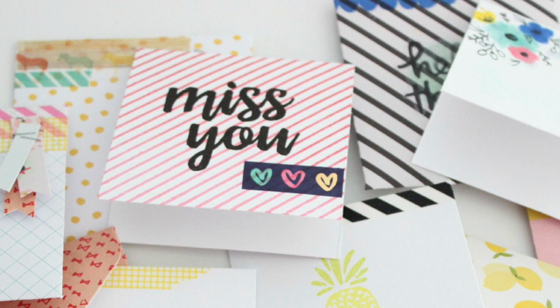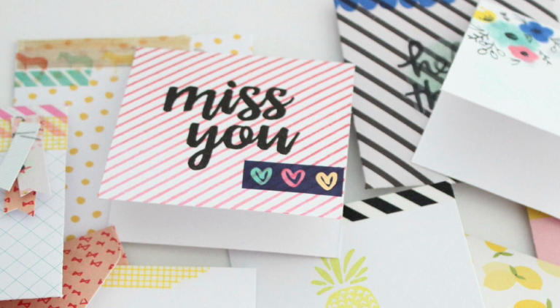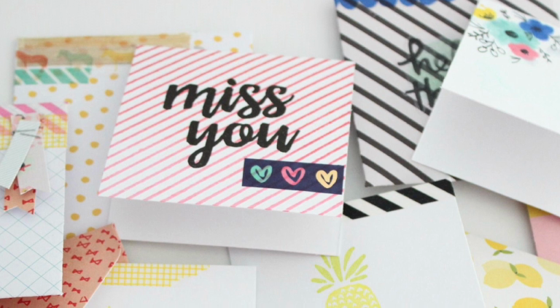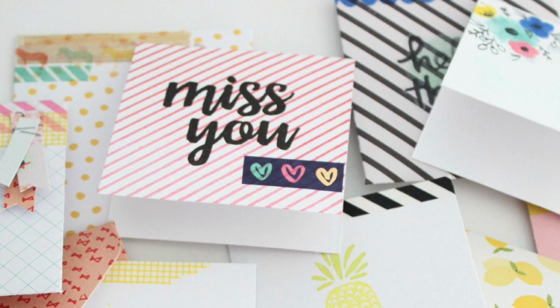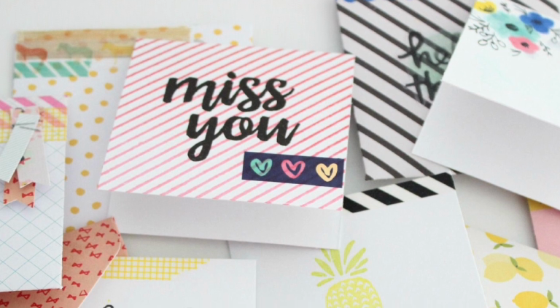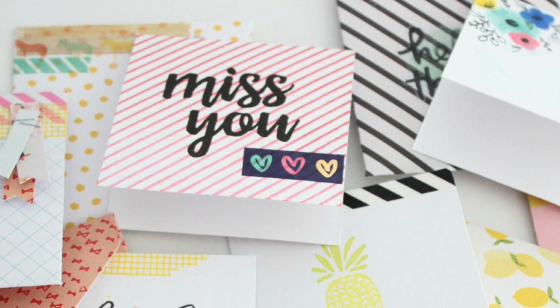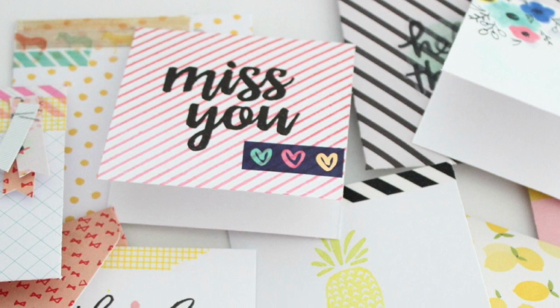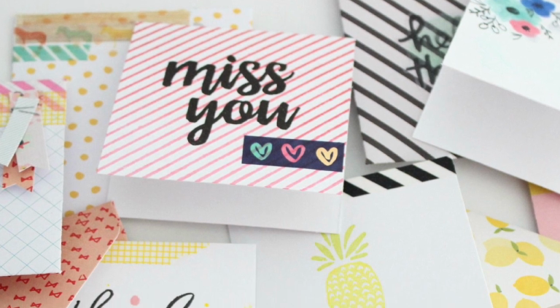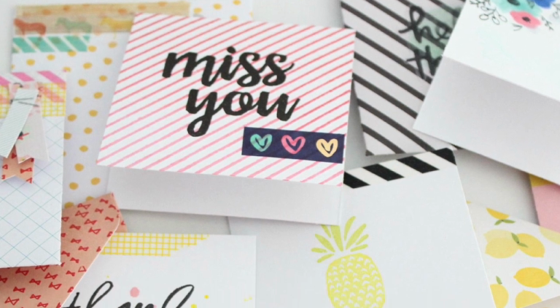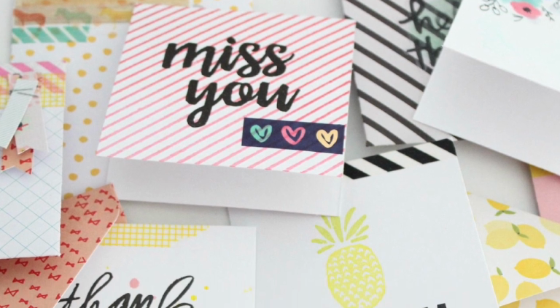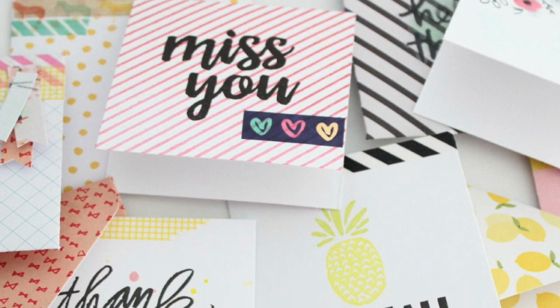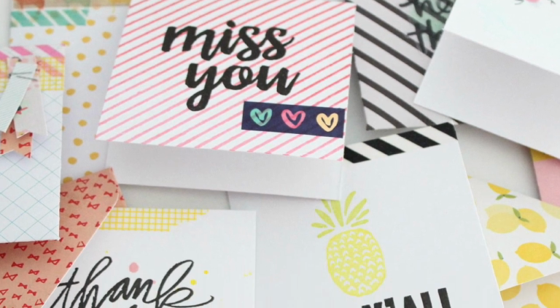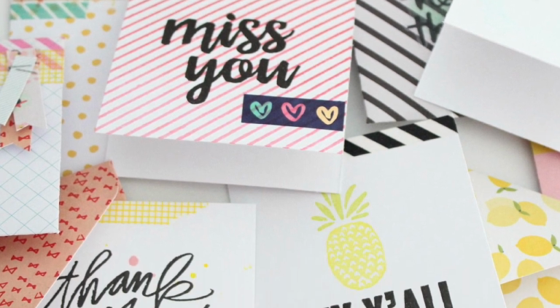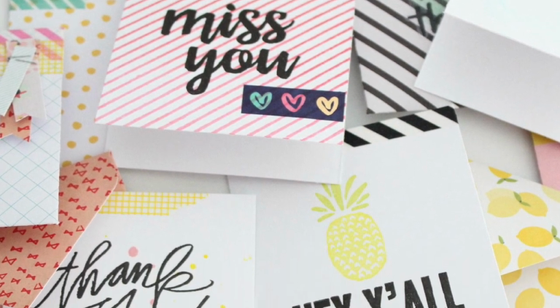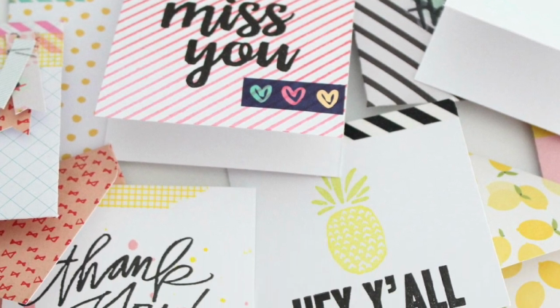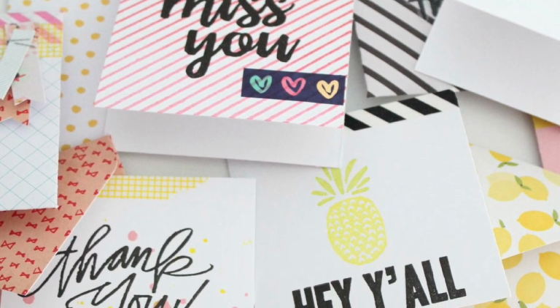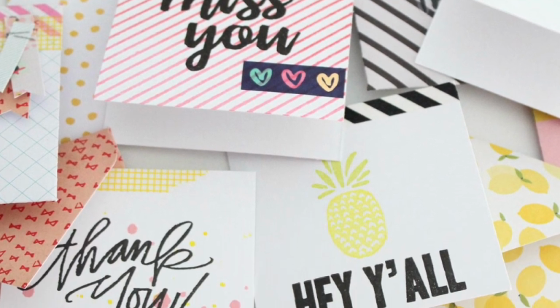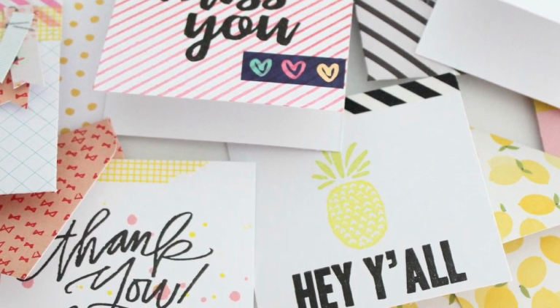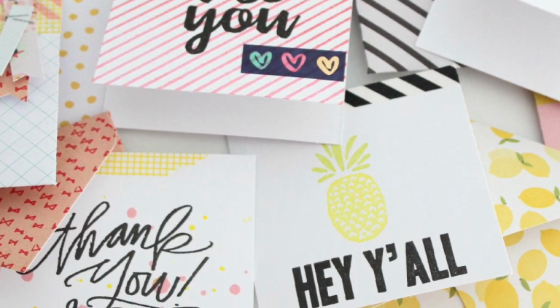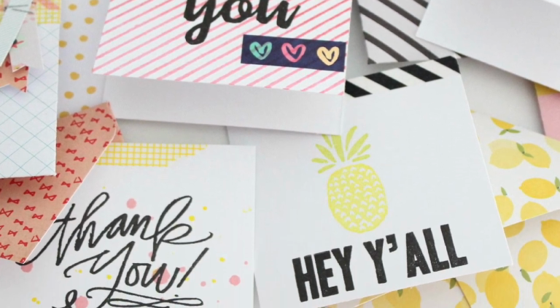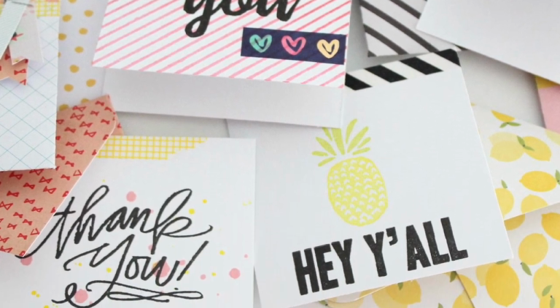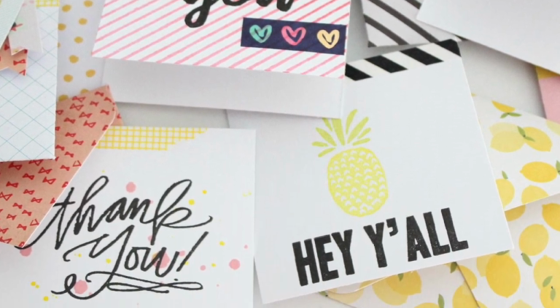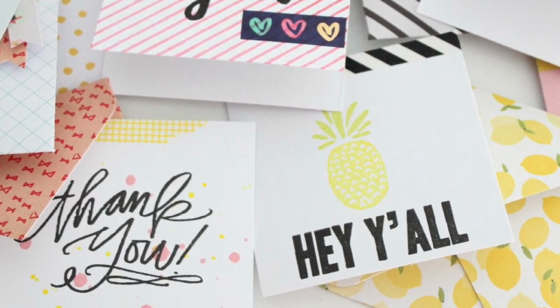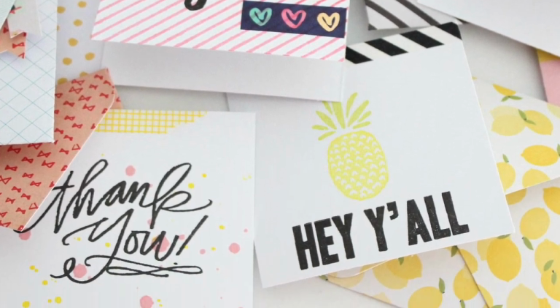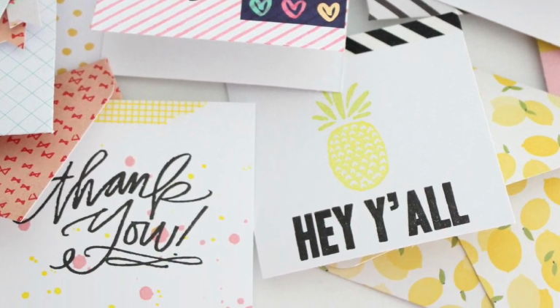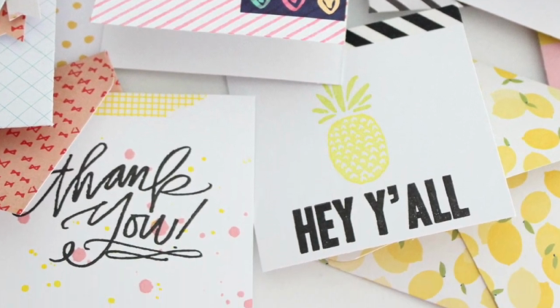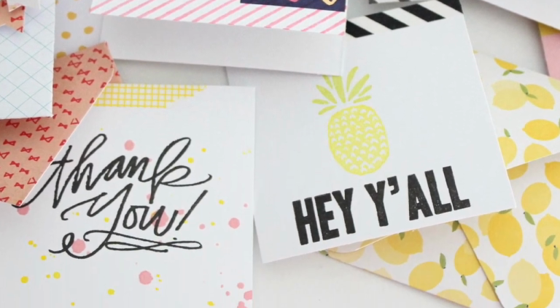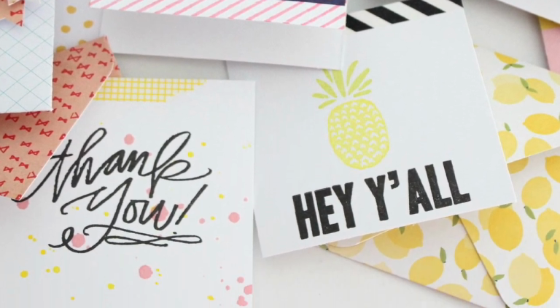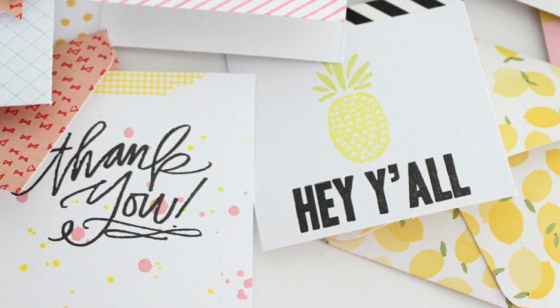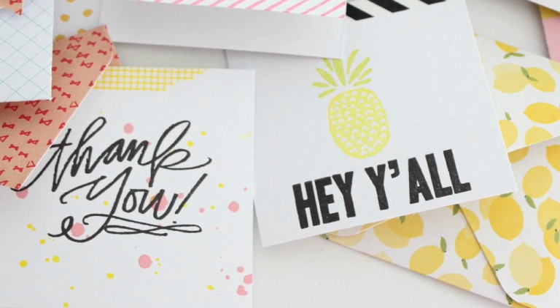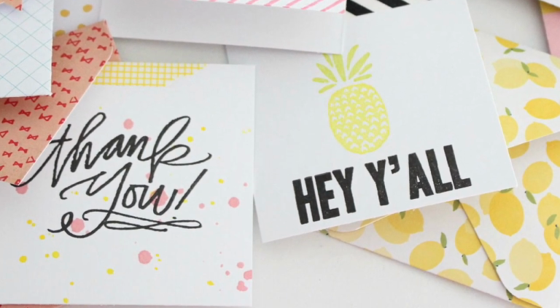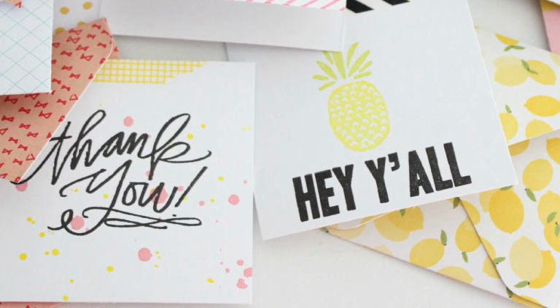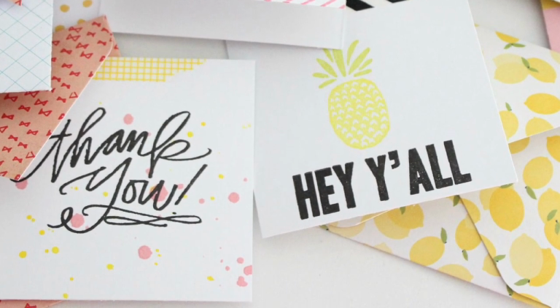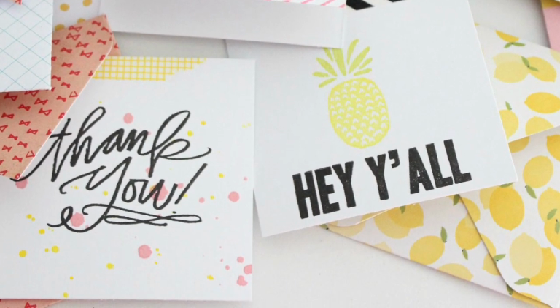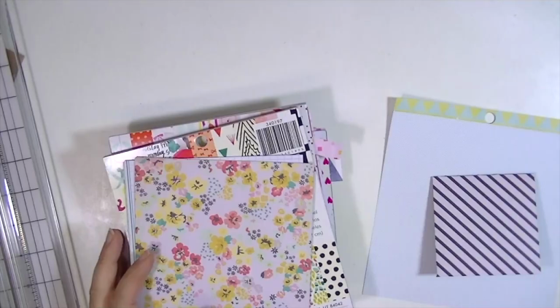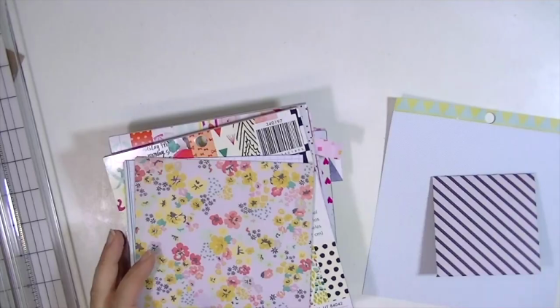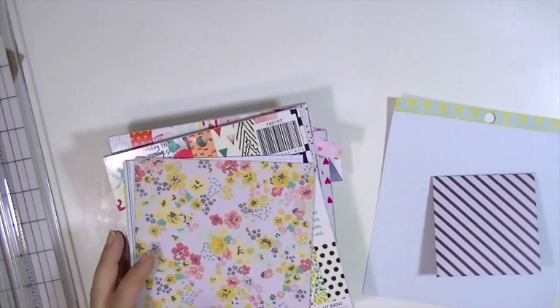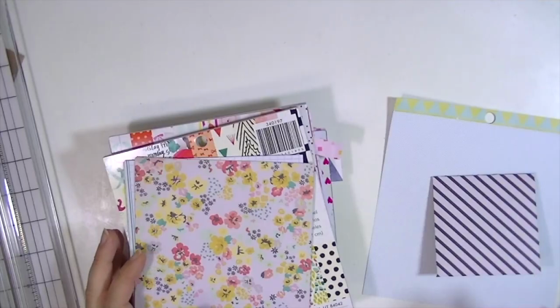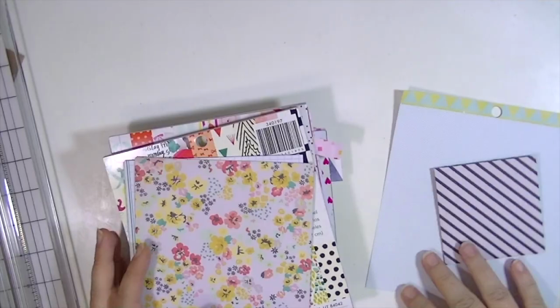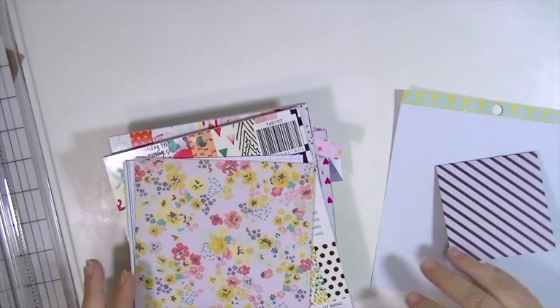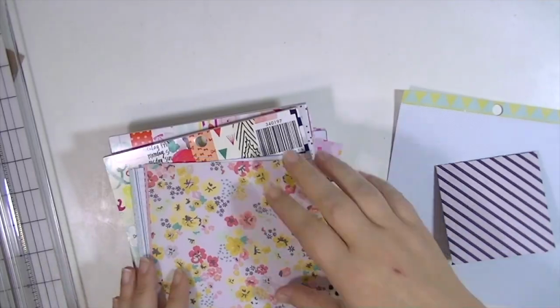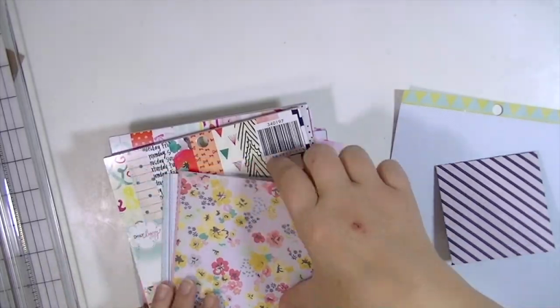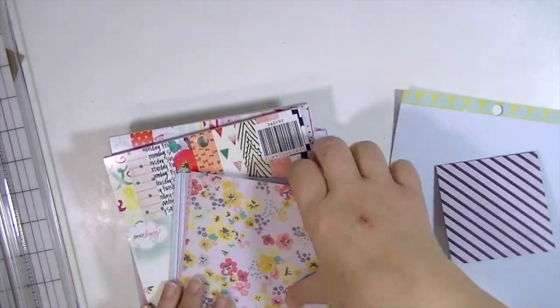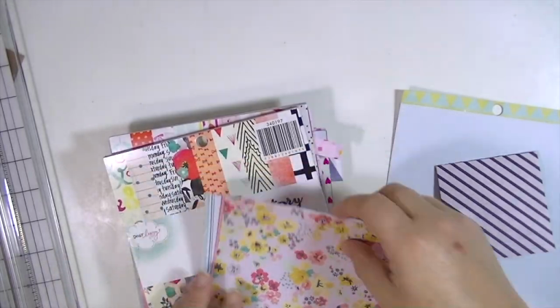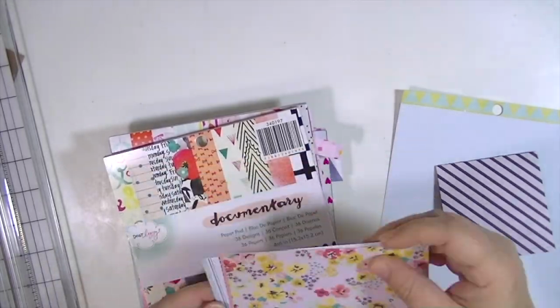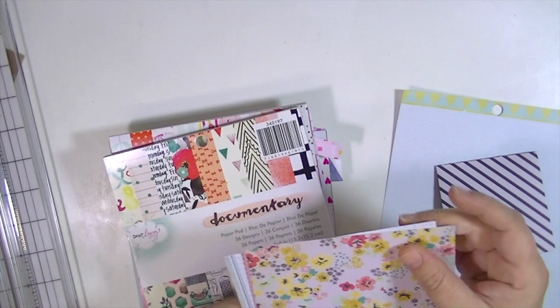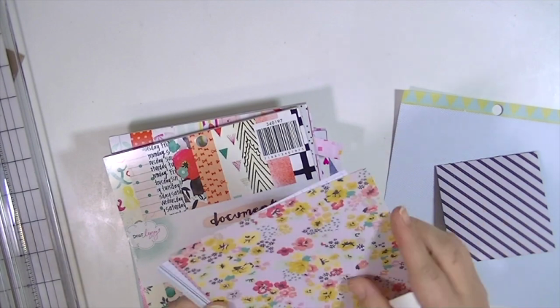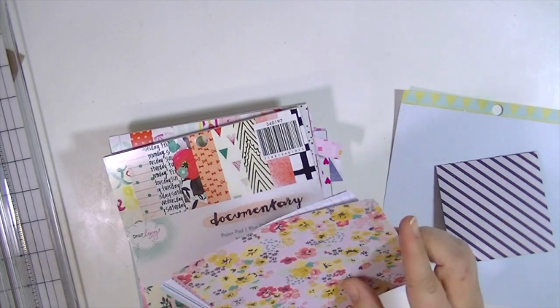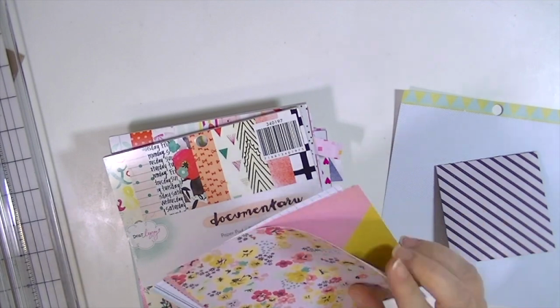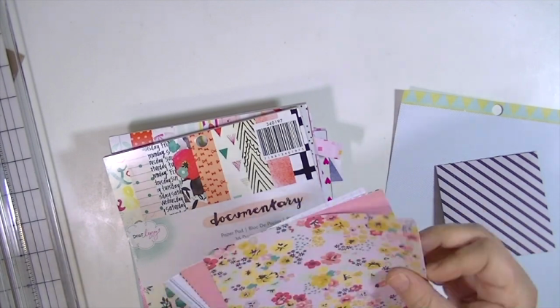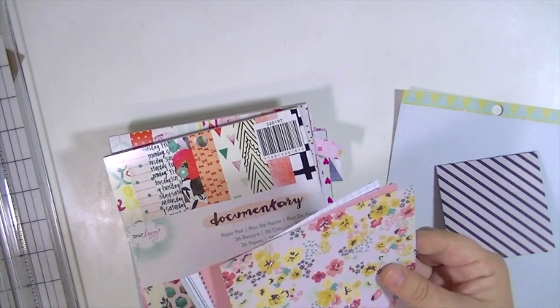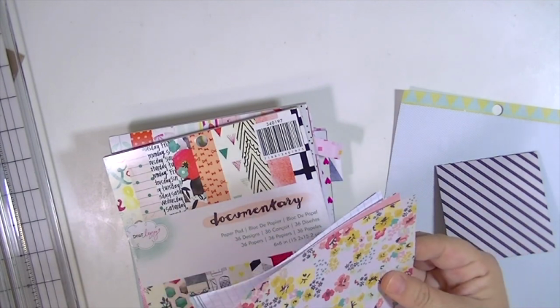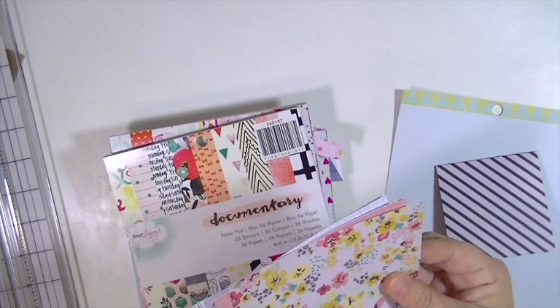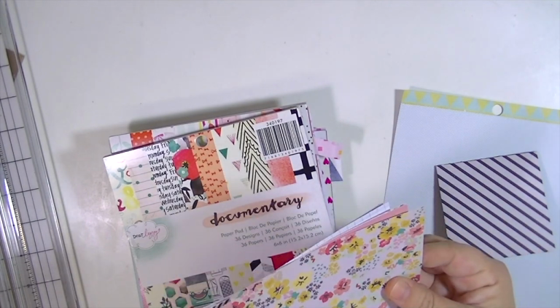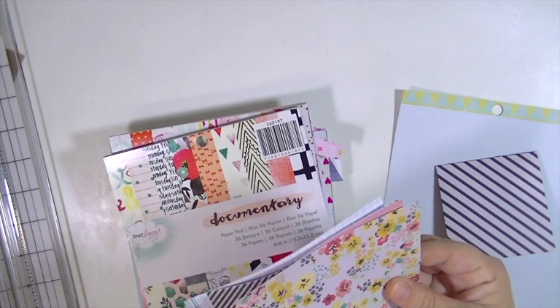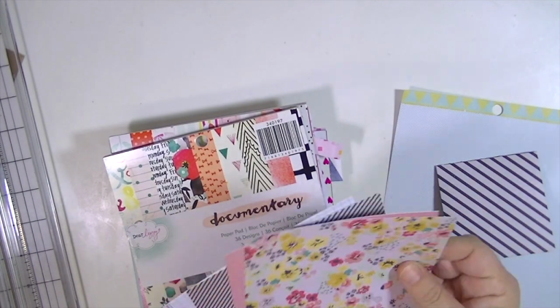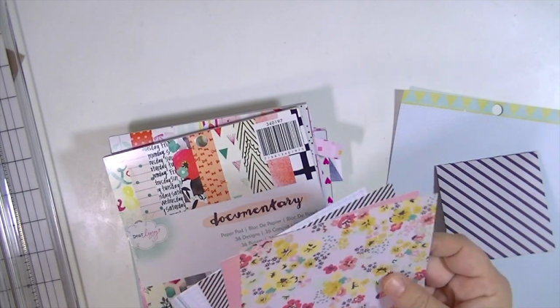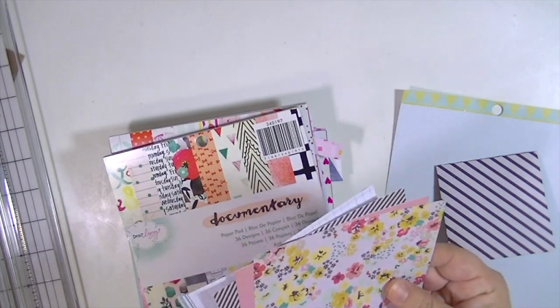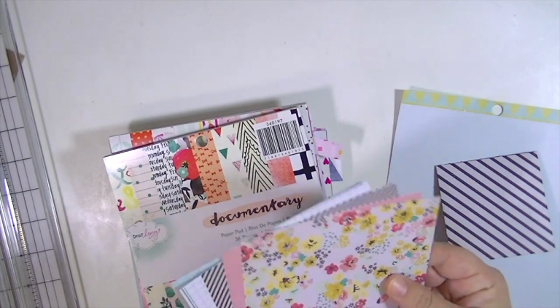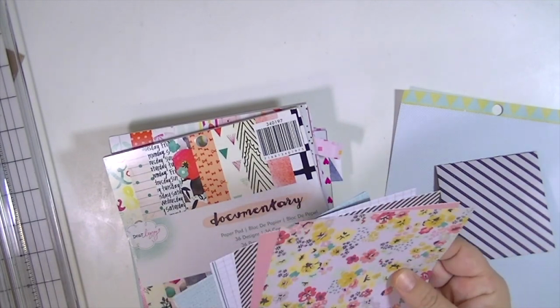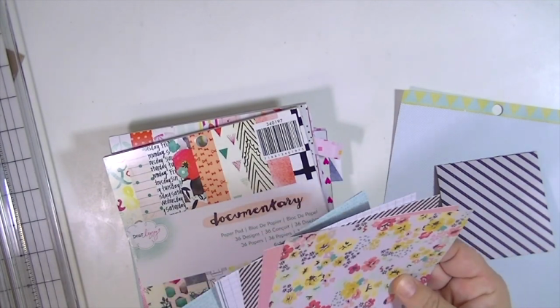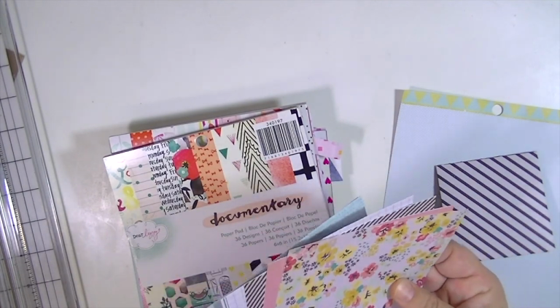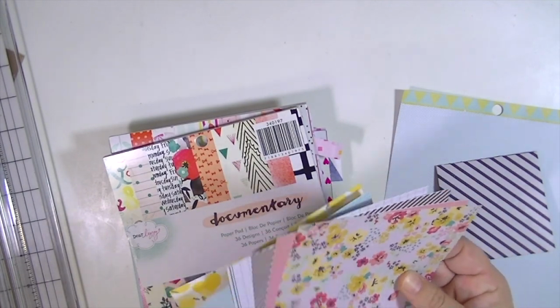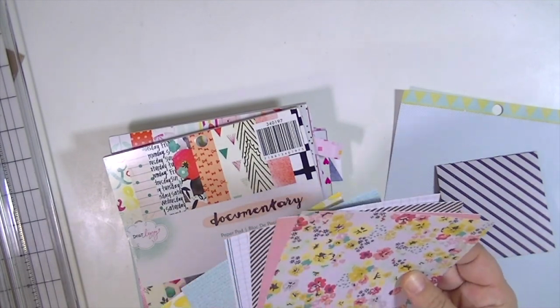Hey guys, Kate Kennedy here for the Blitzy Creative Team and today we're going to create some really cute little 3x3 cards and envelopes.